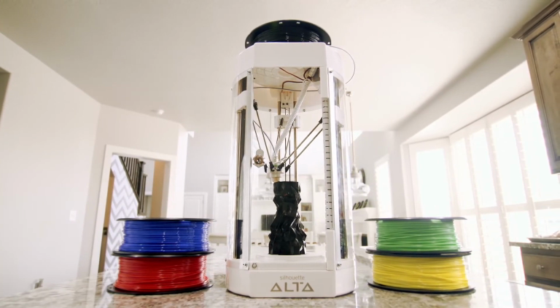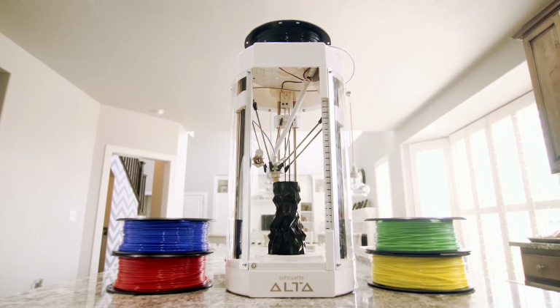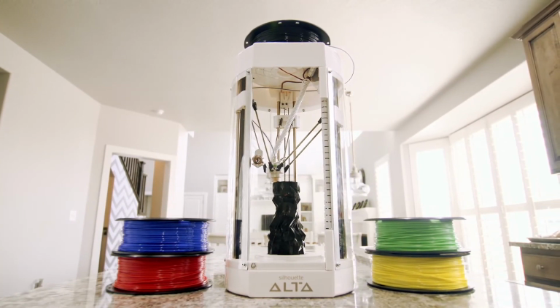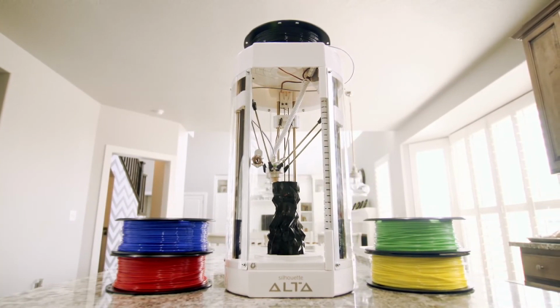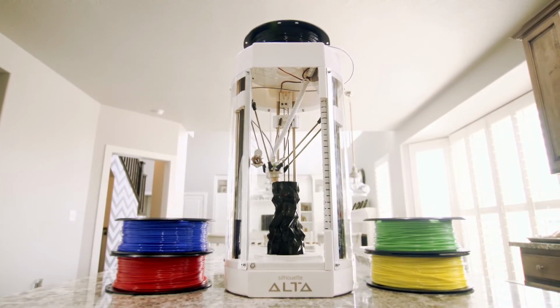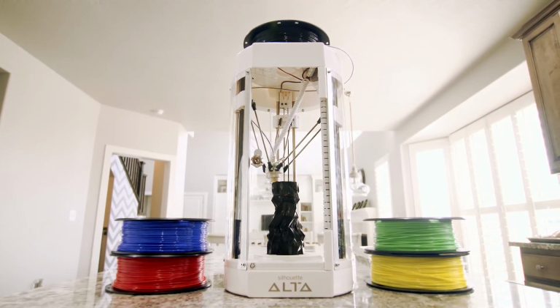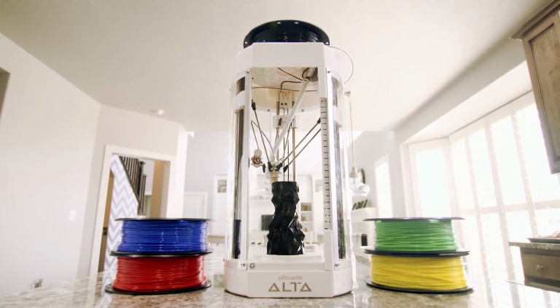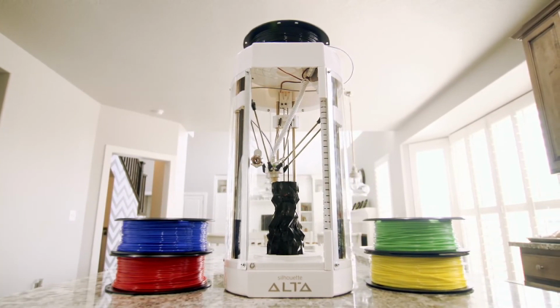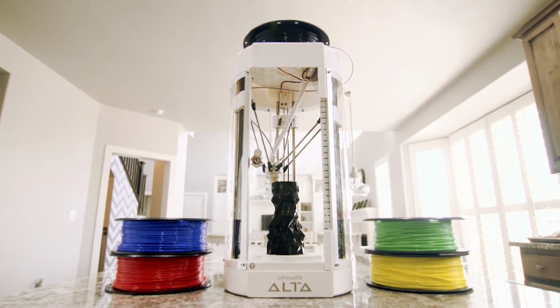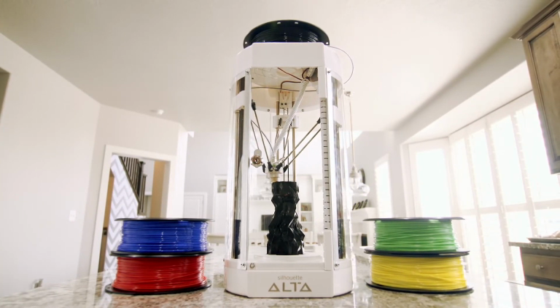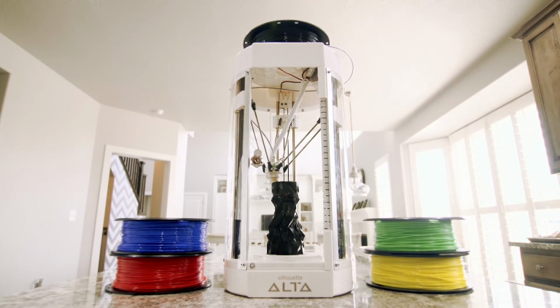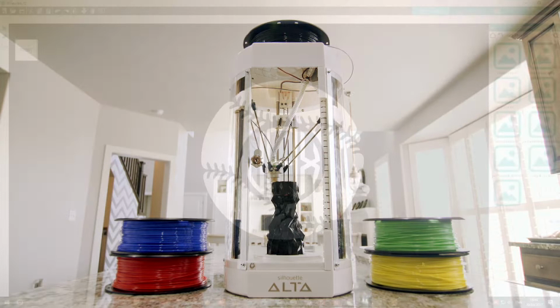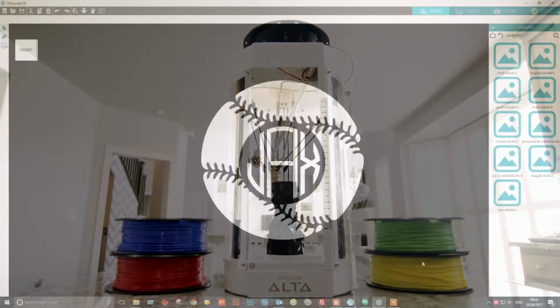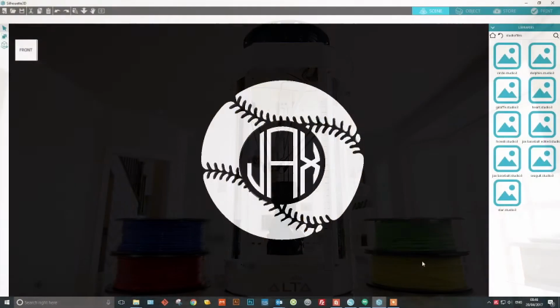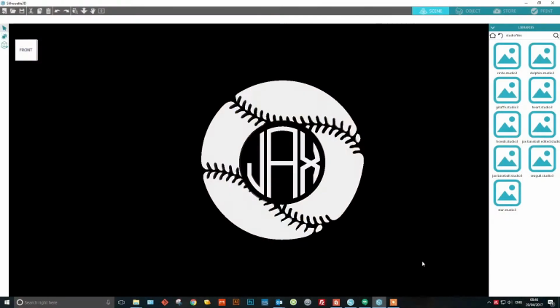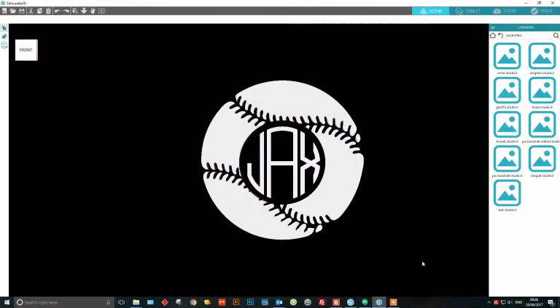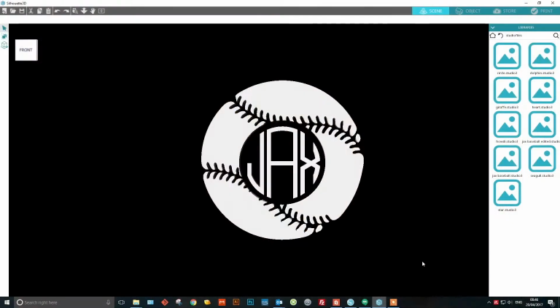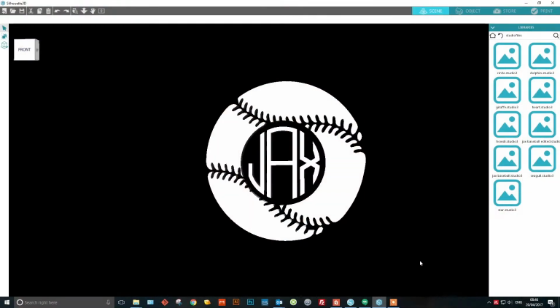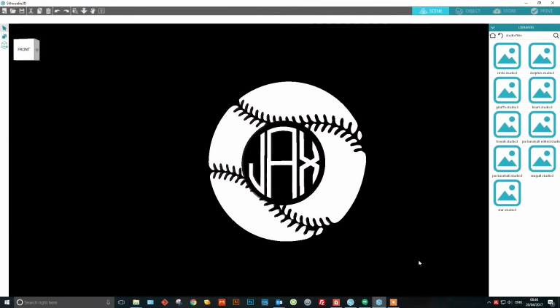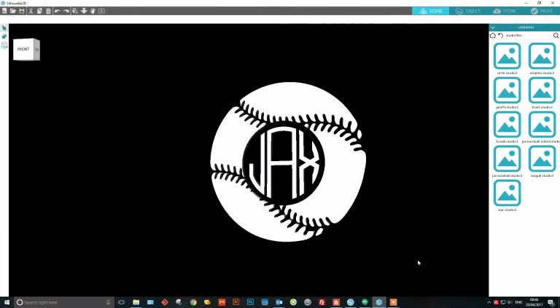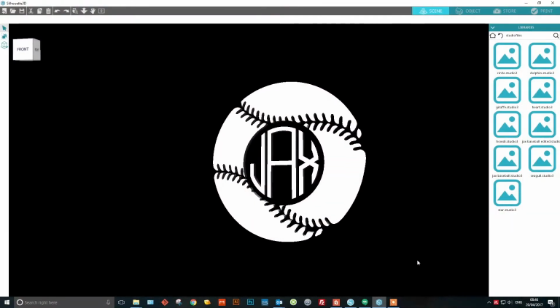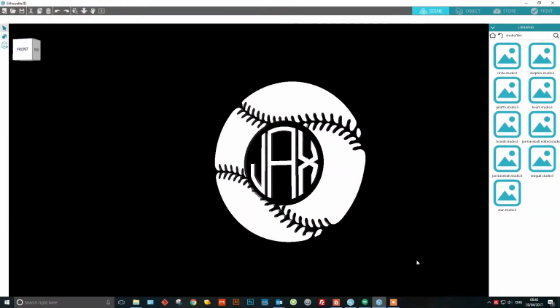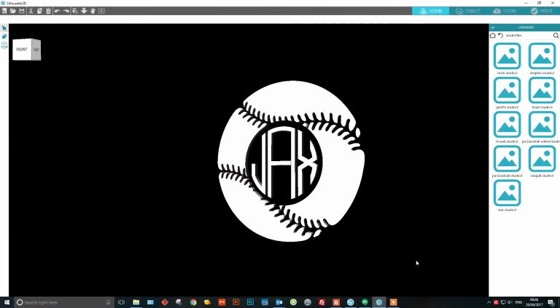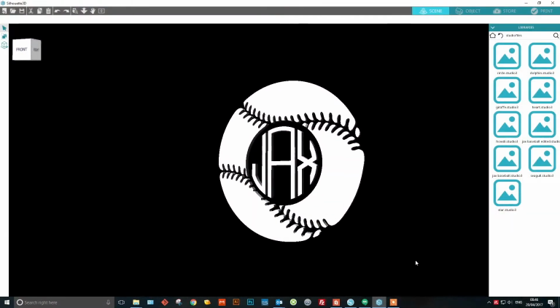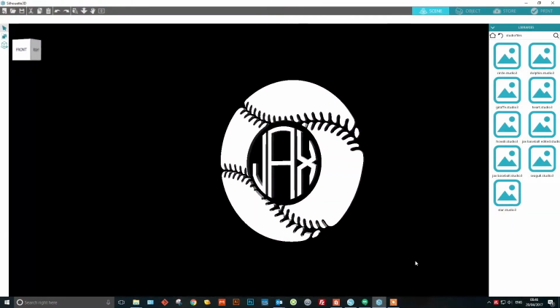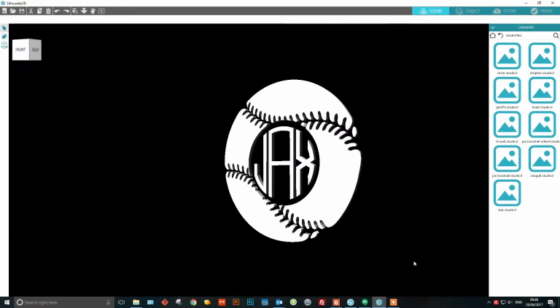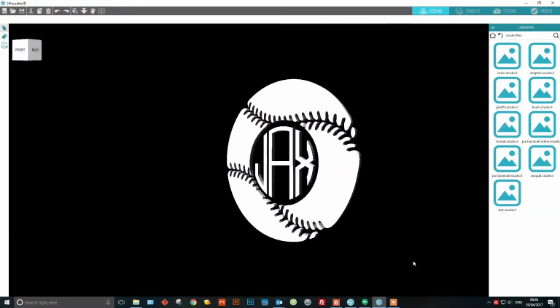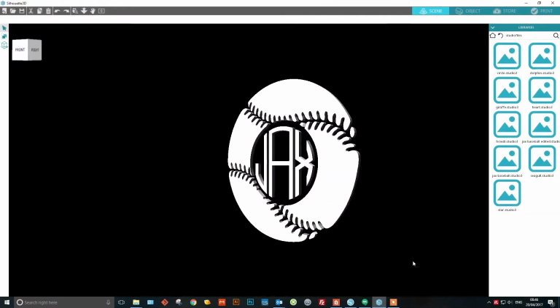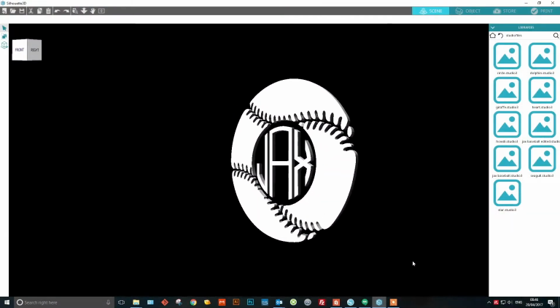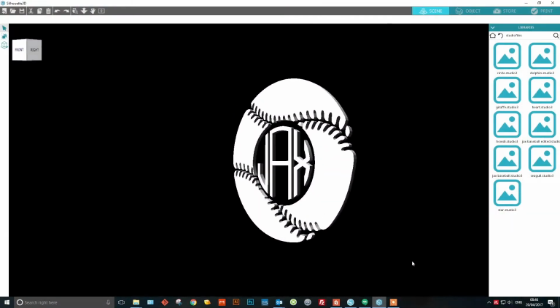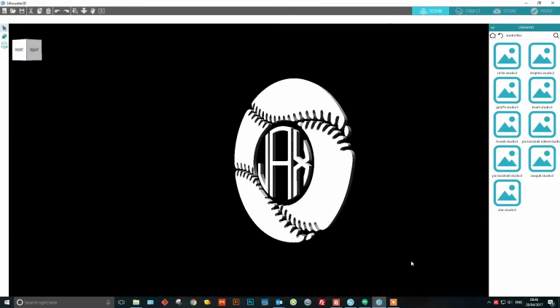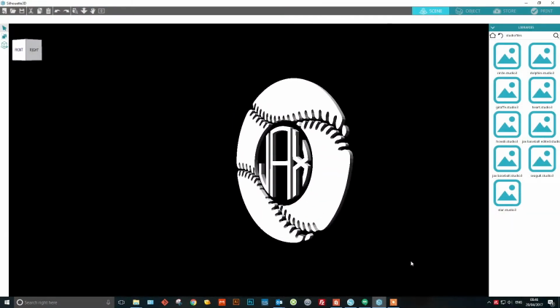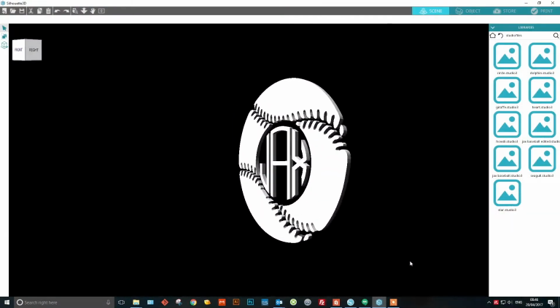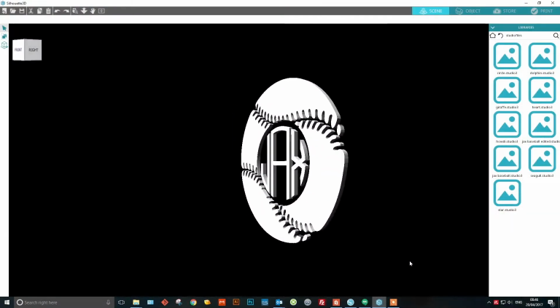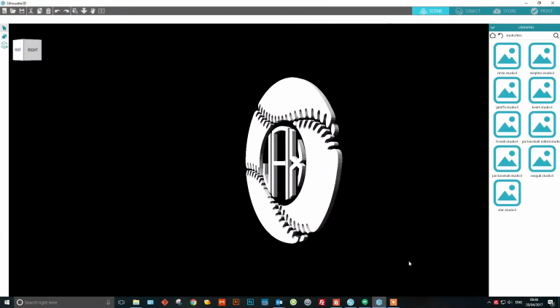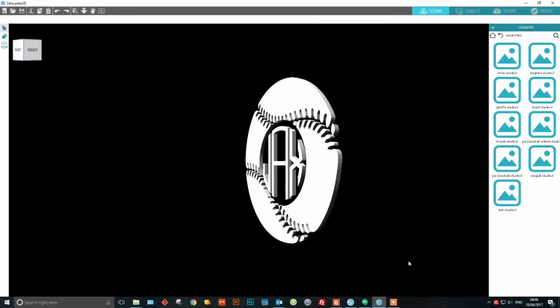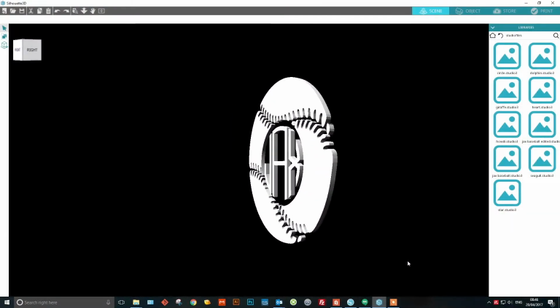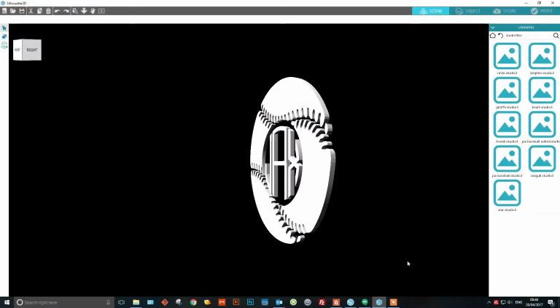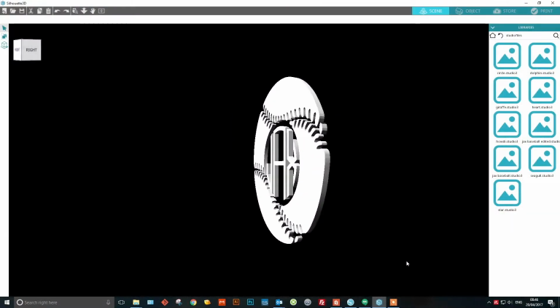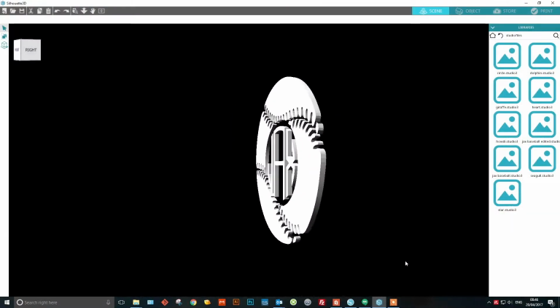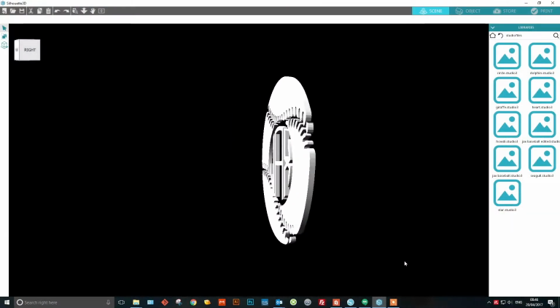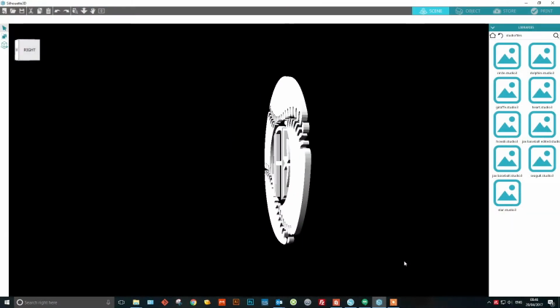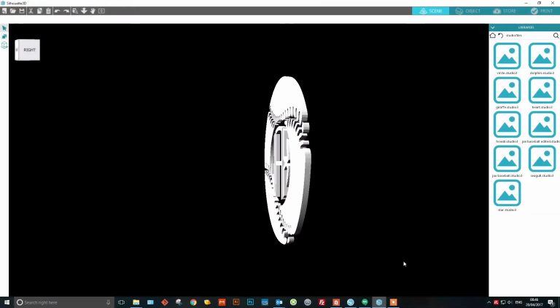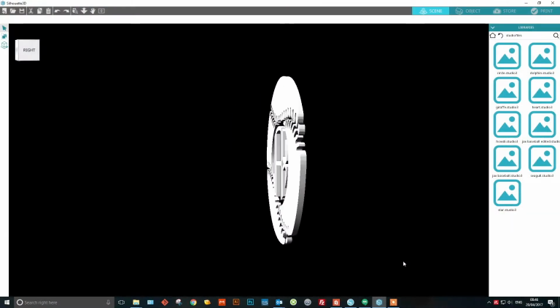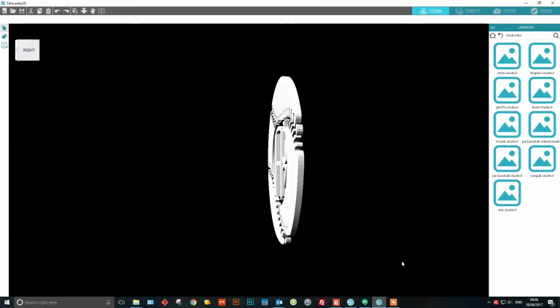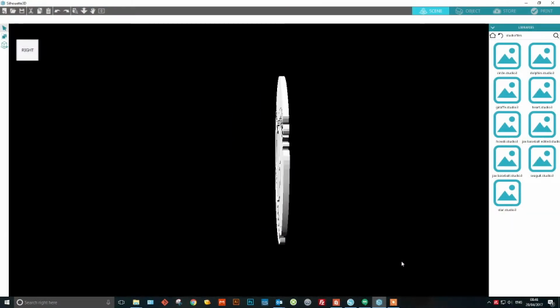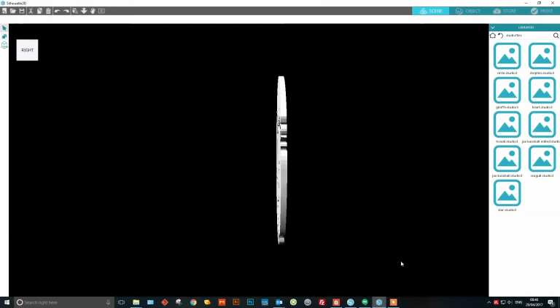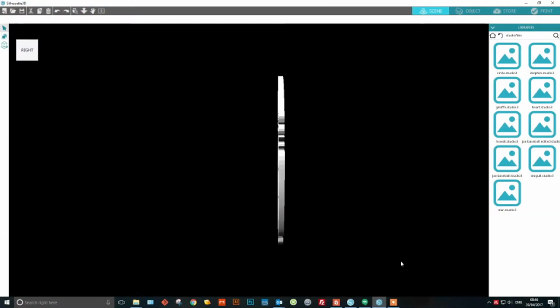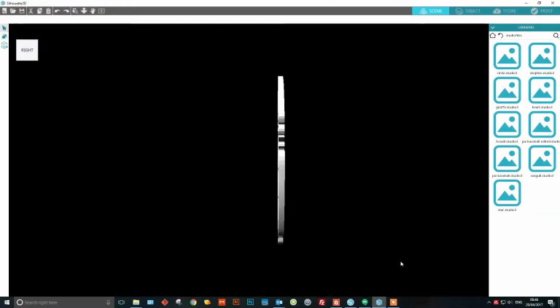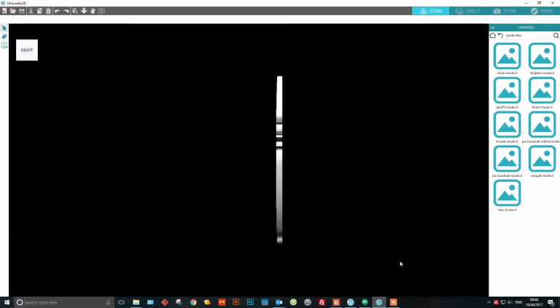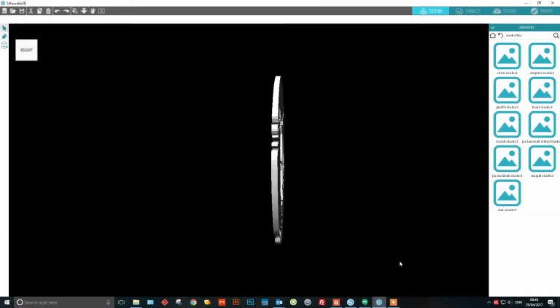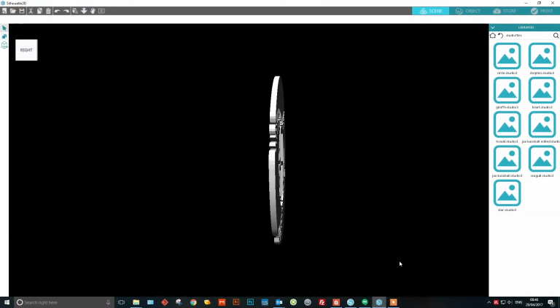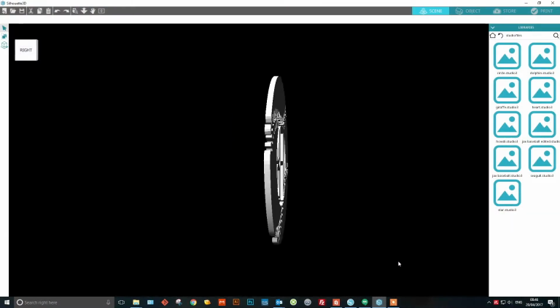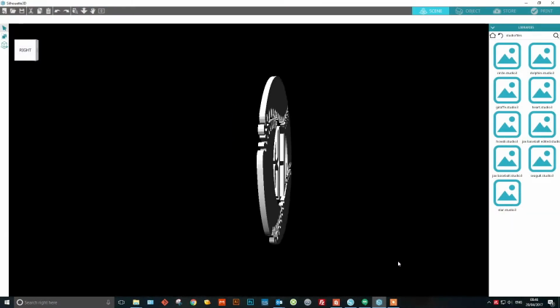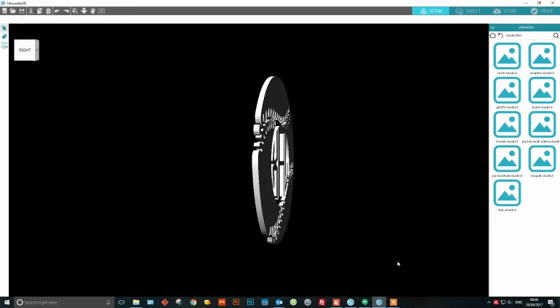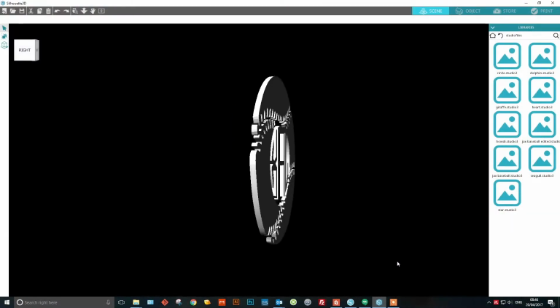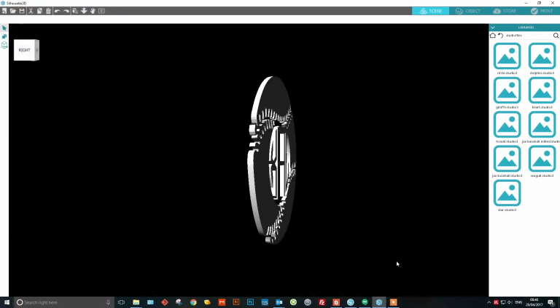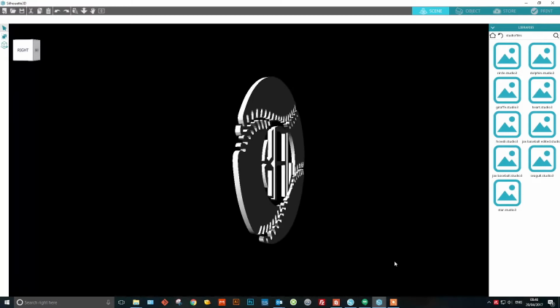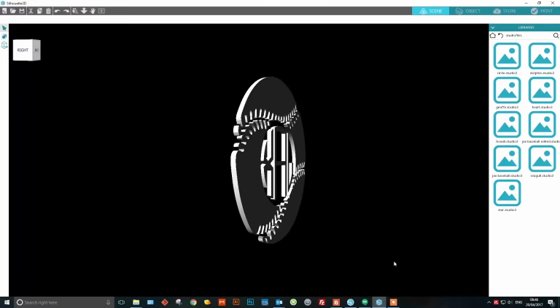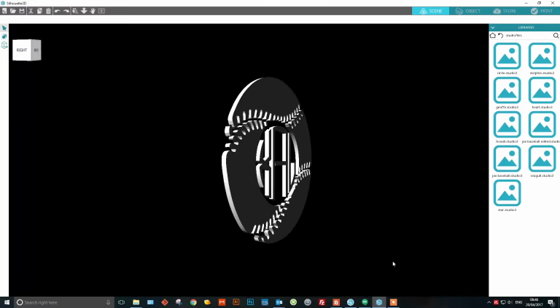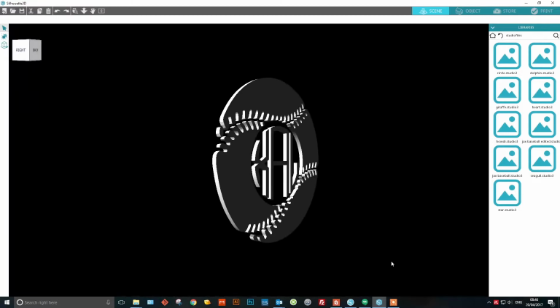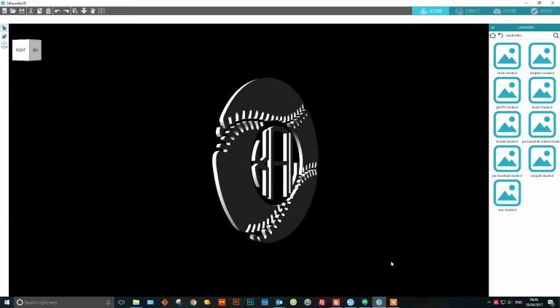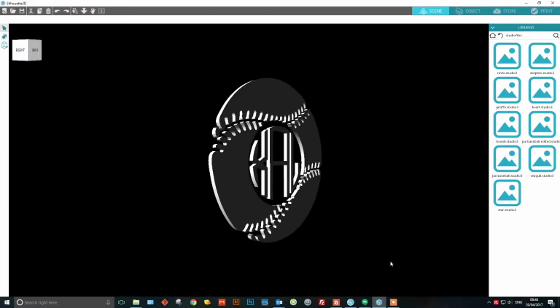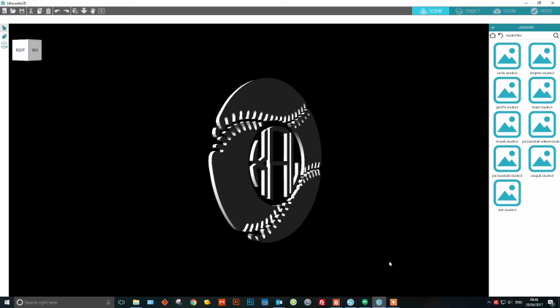It's driven by custom 3D software that's sophisticated enough for professional designers, yet accessible to beginners and students.